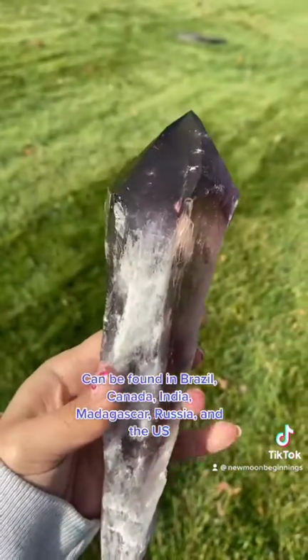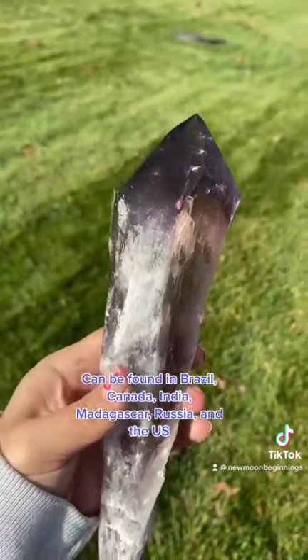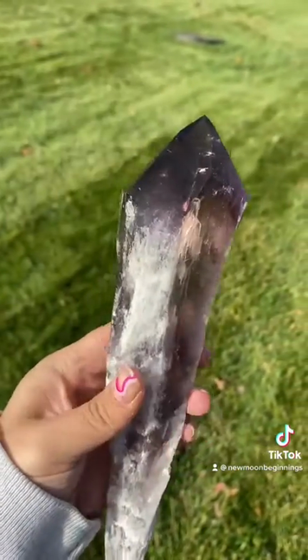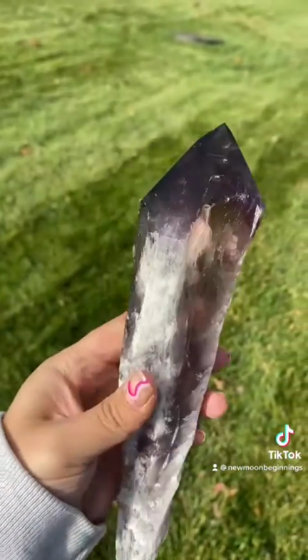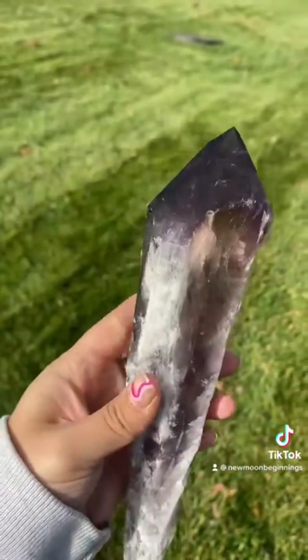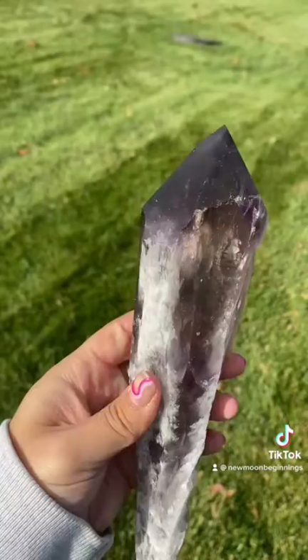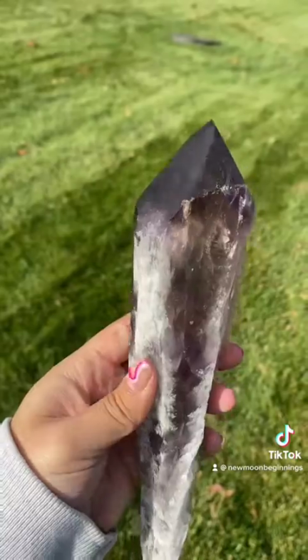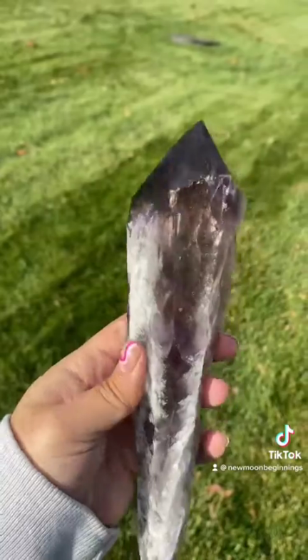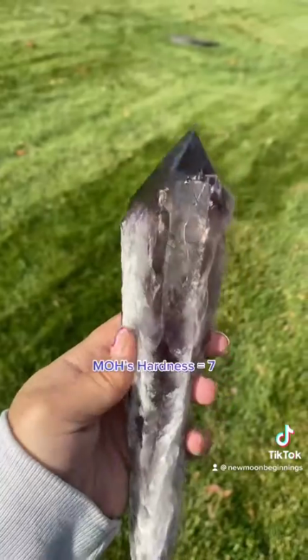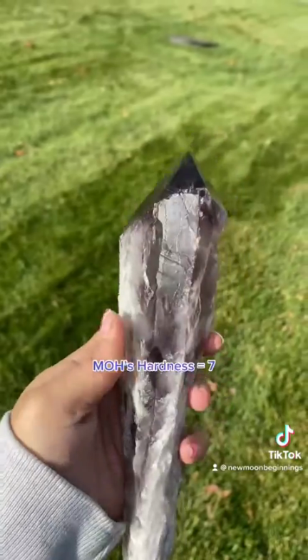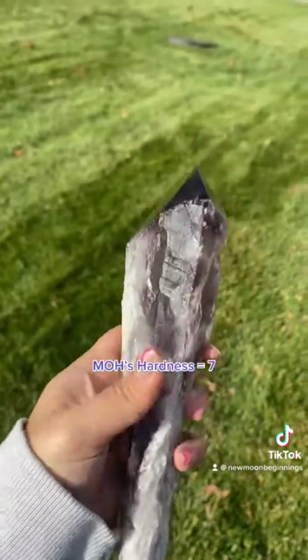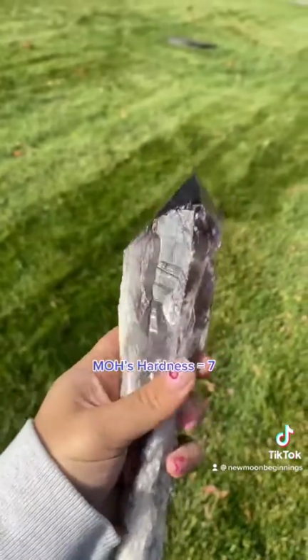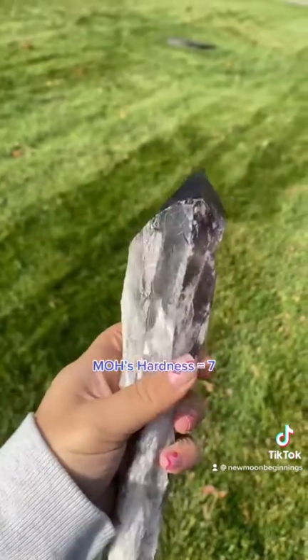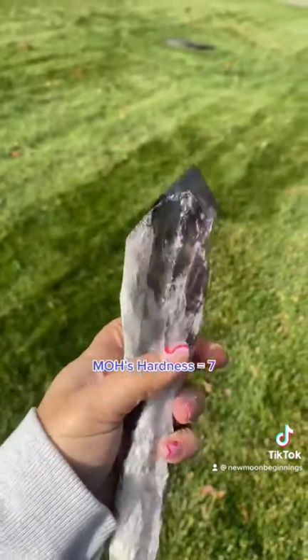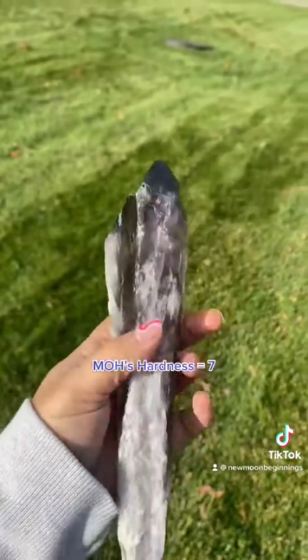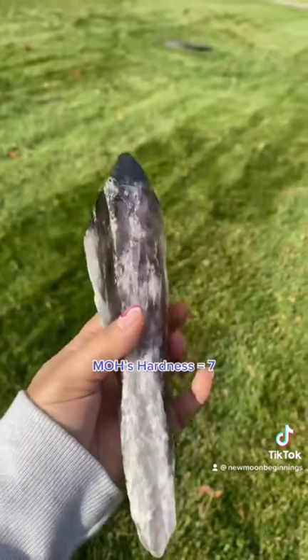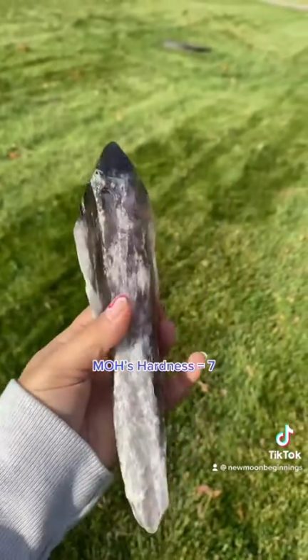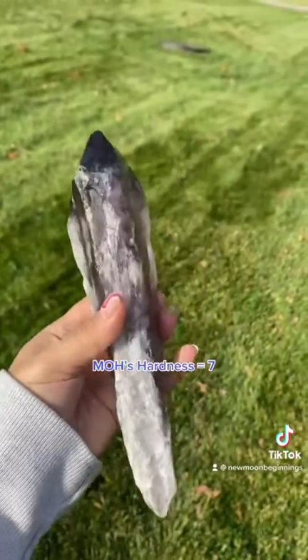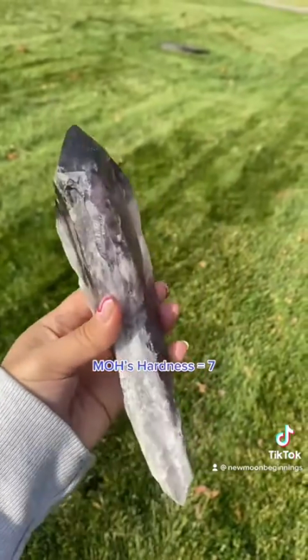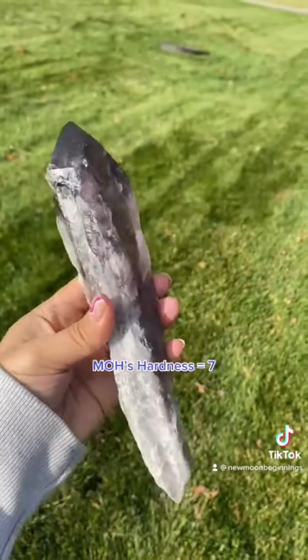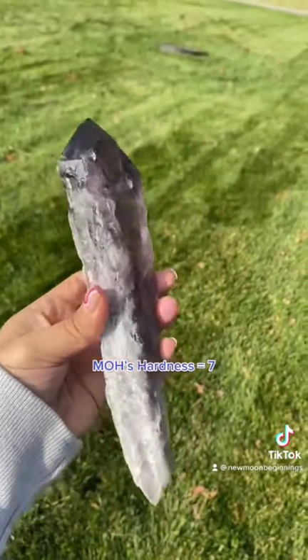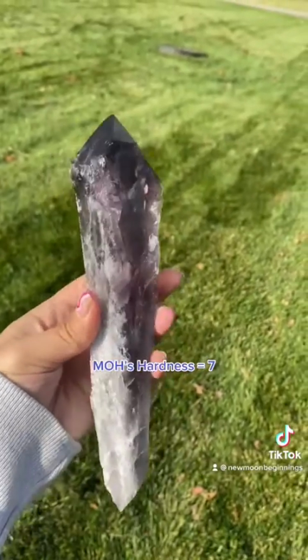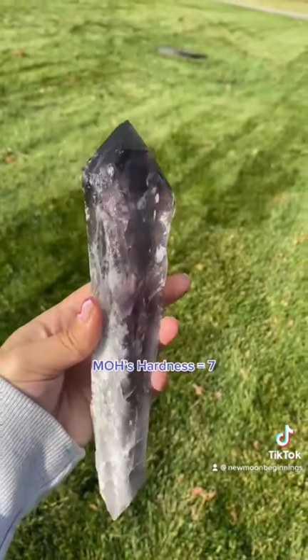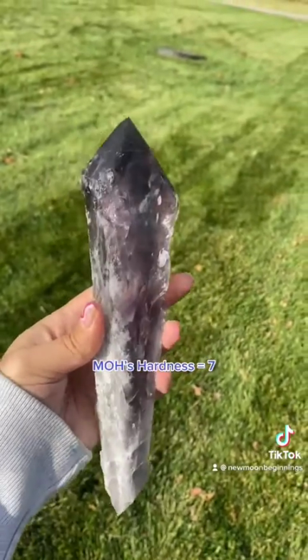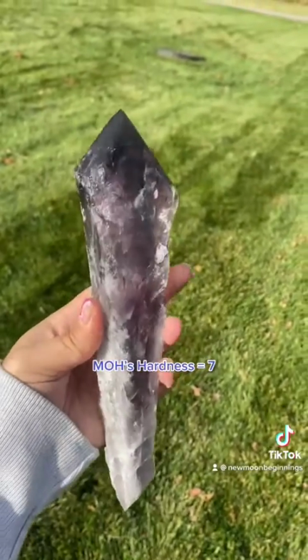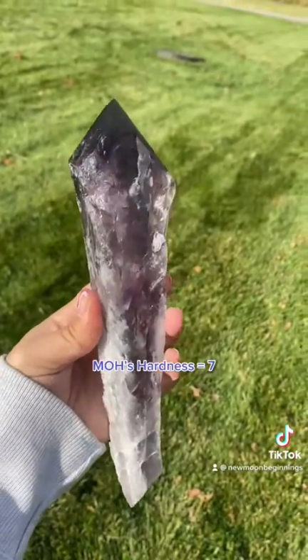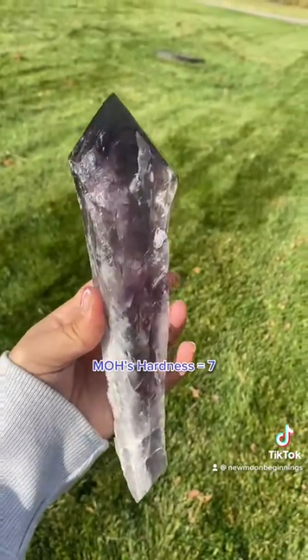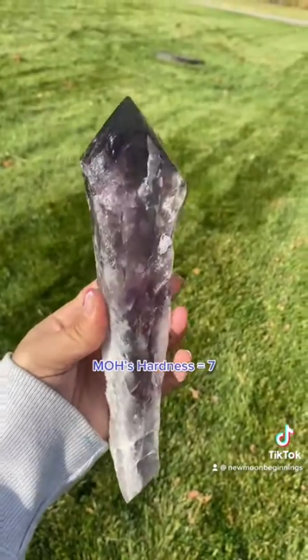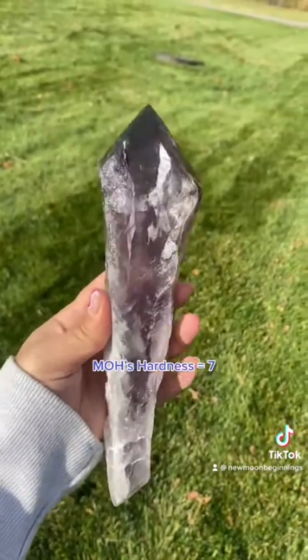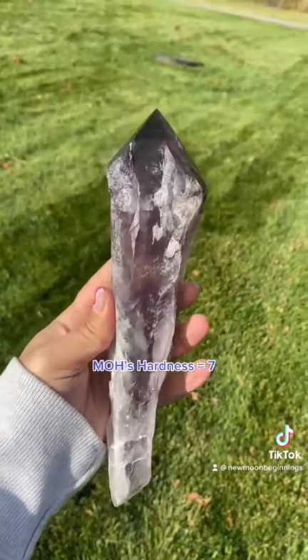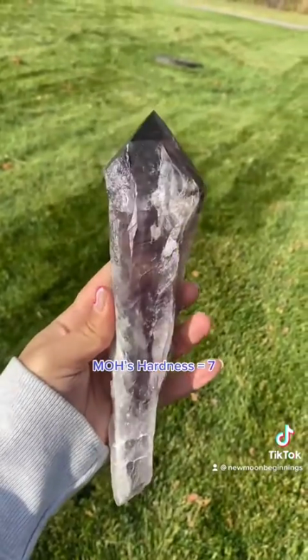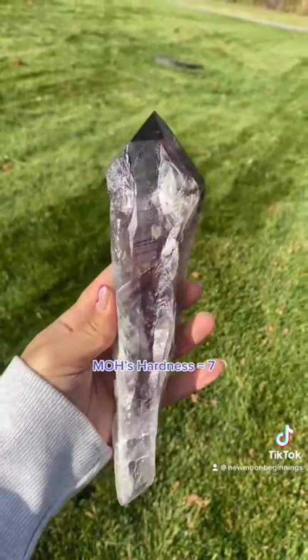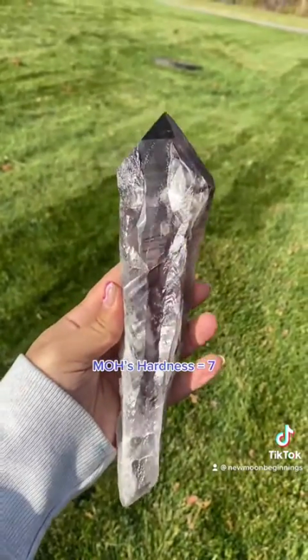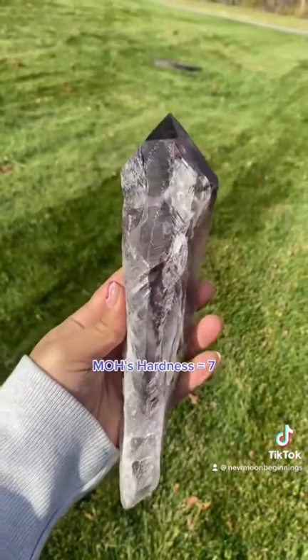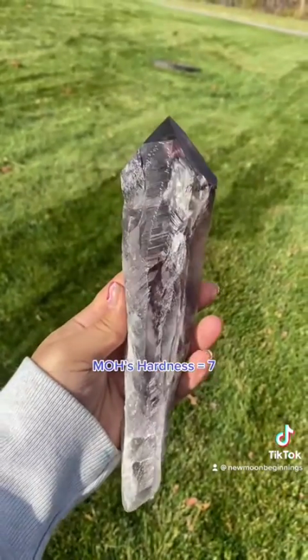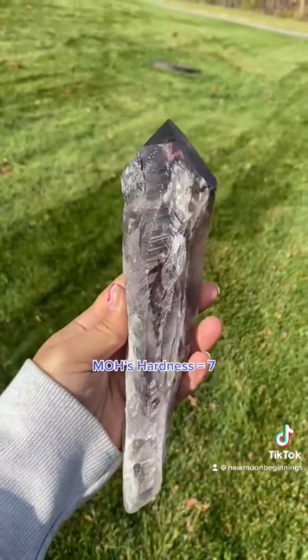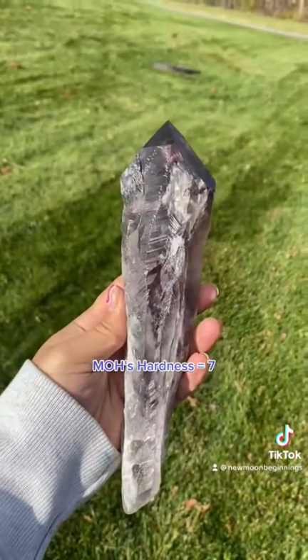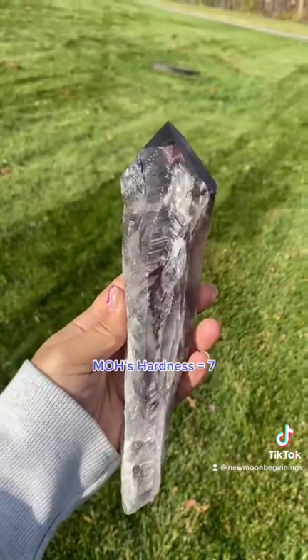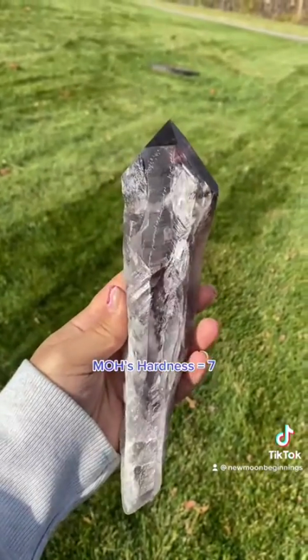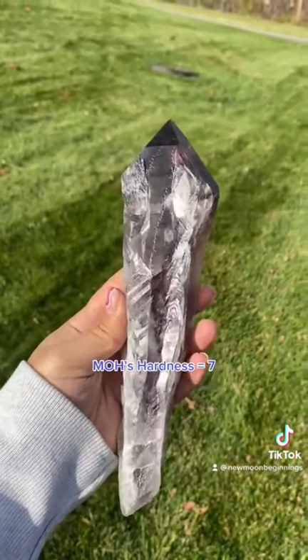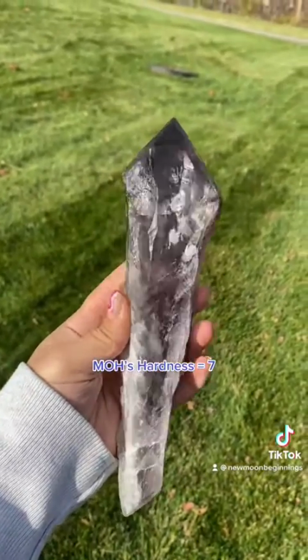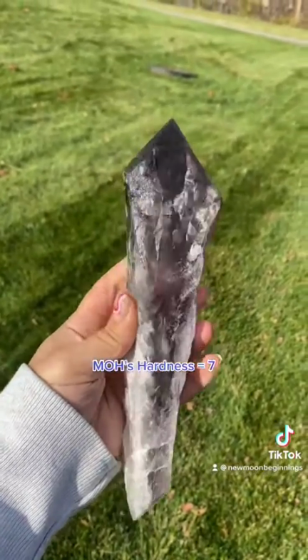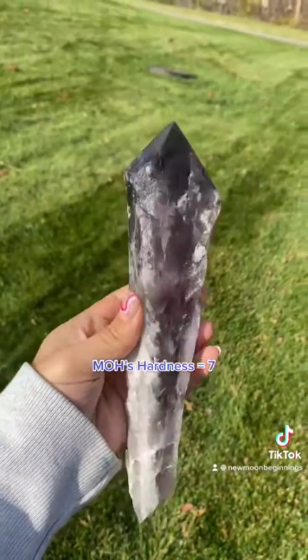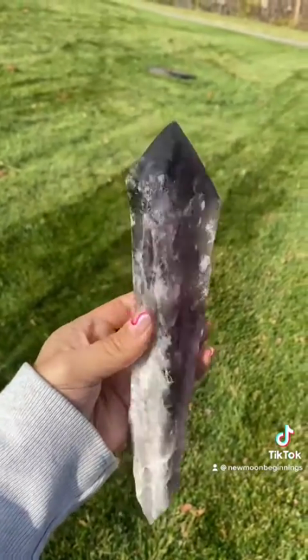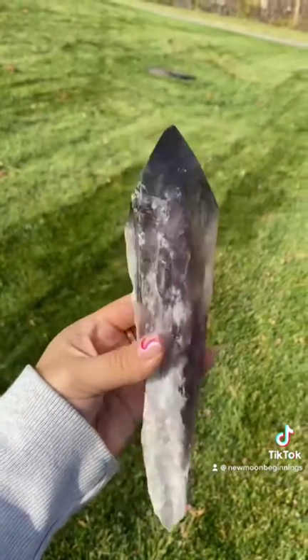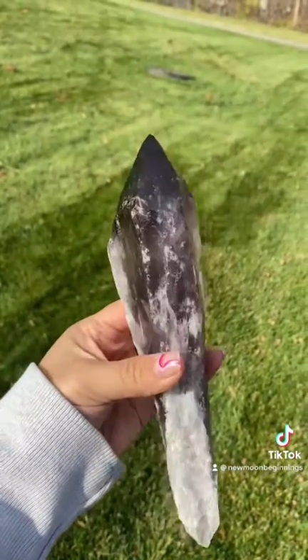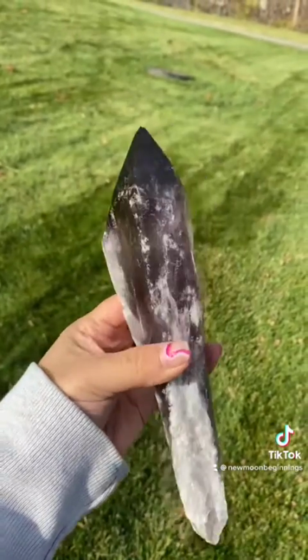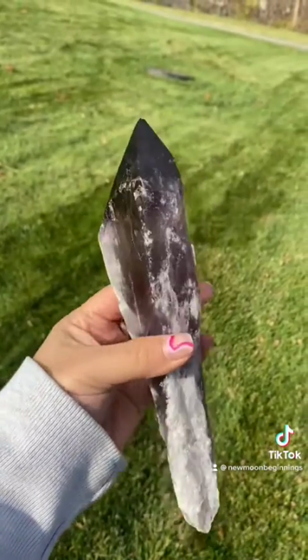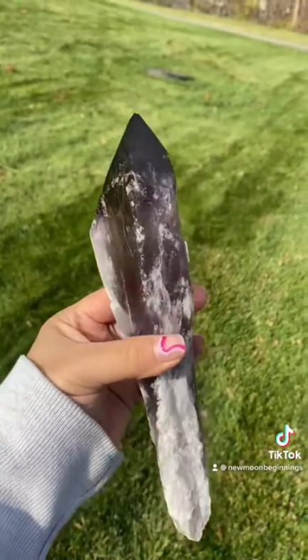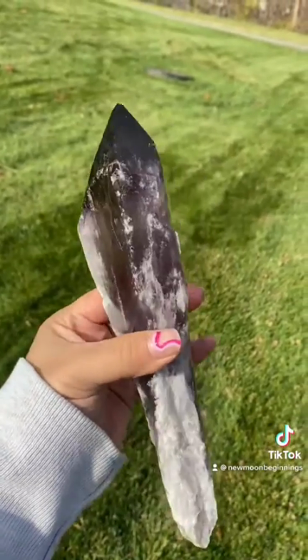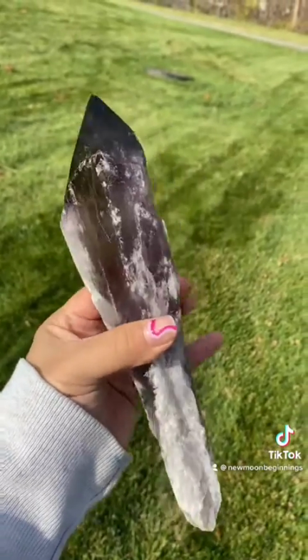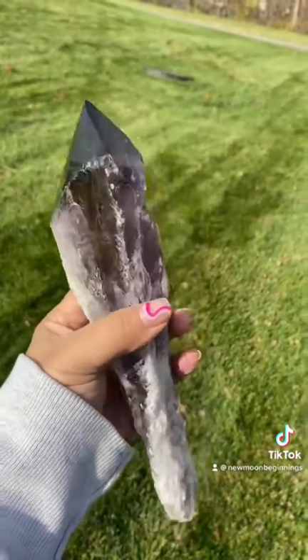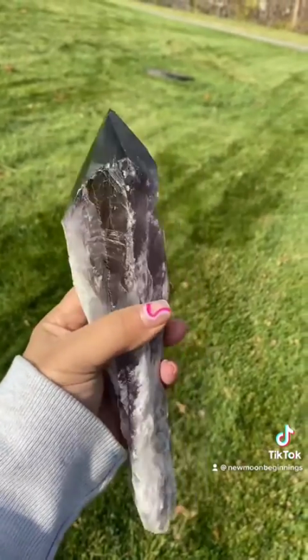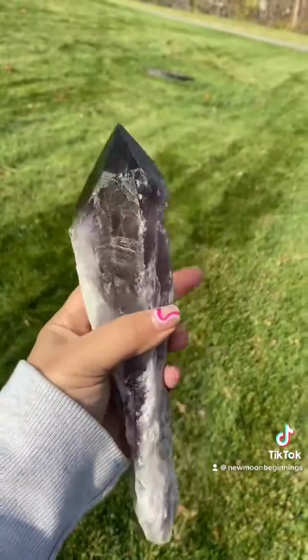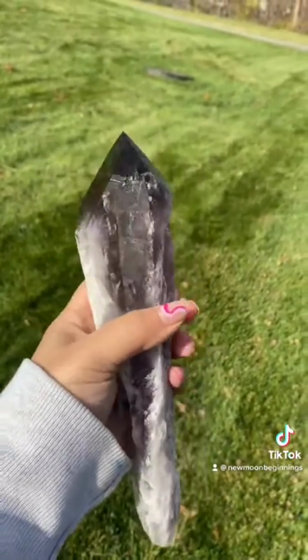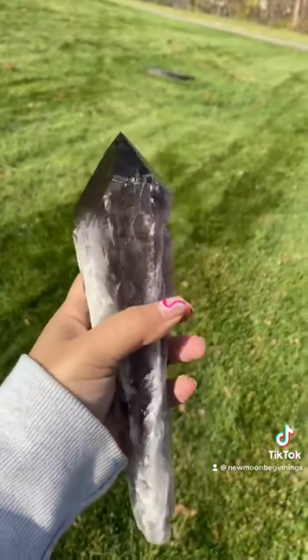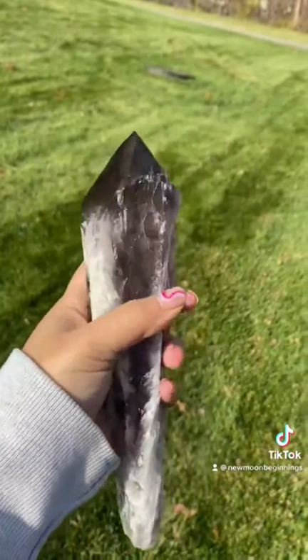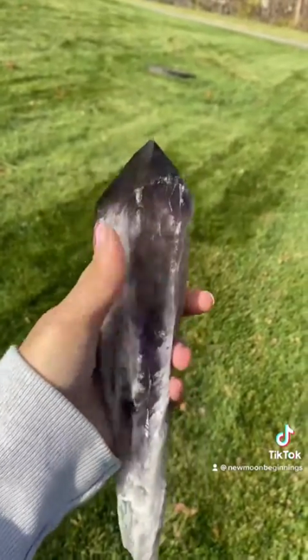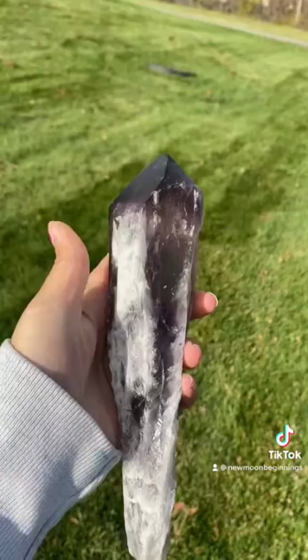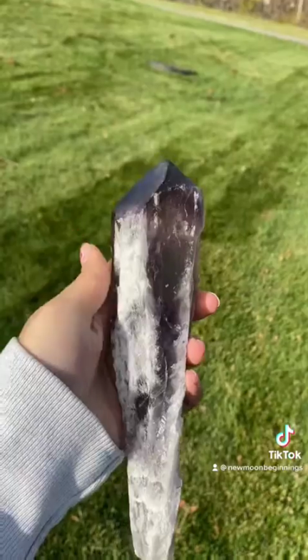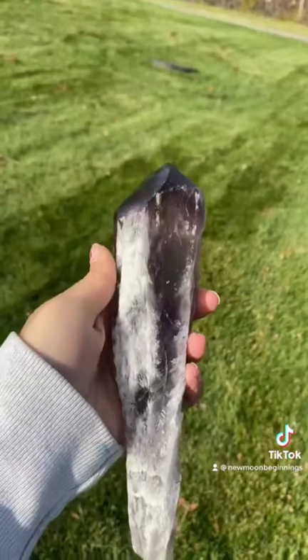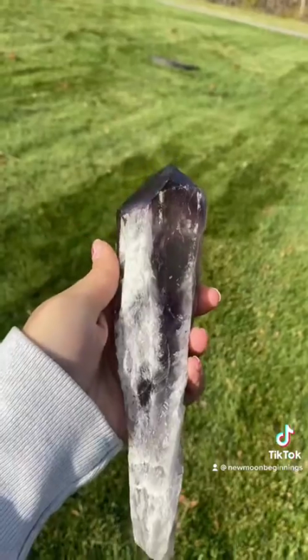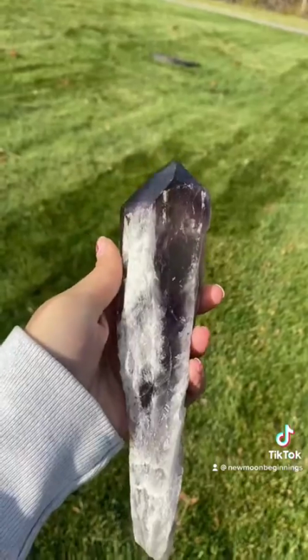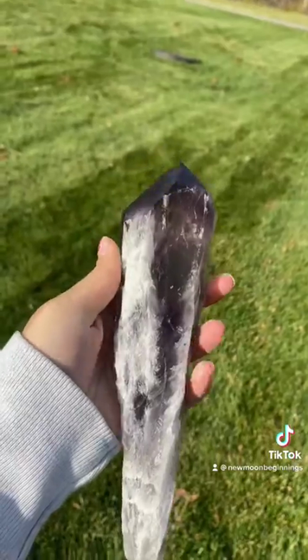It ranks as a 7 on the Mohs hardness scale, and amethyst can exist in different colors, but it is most known for its beautiful purple.